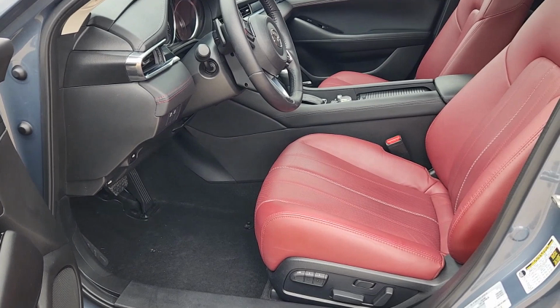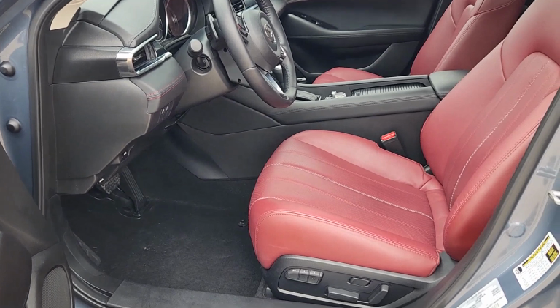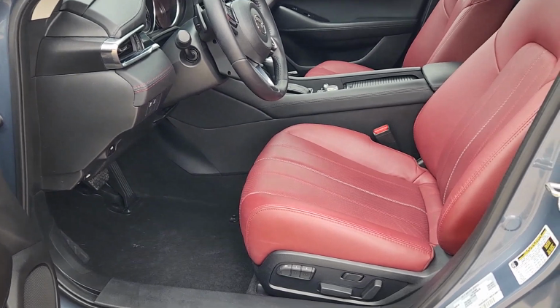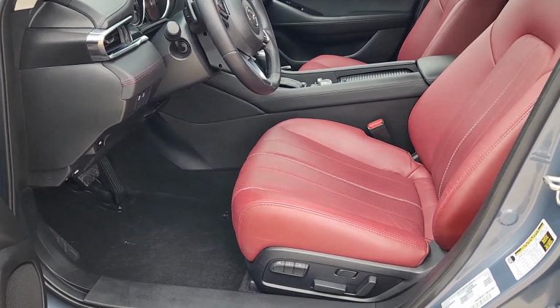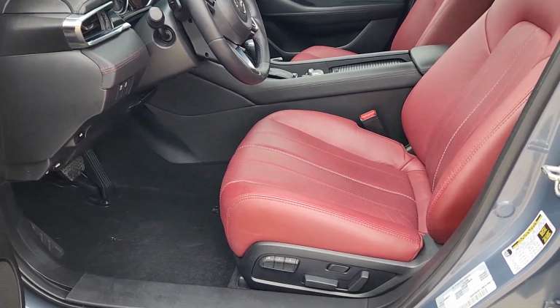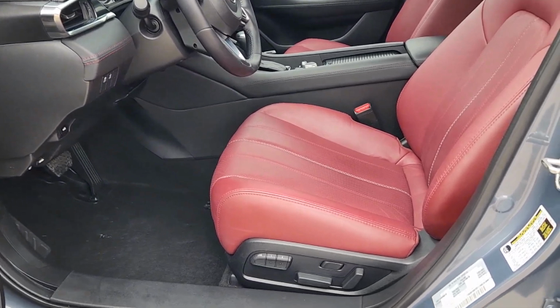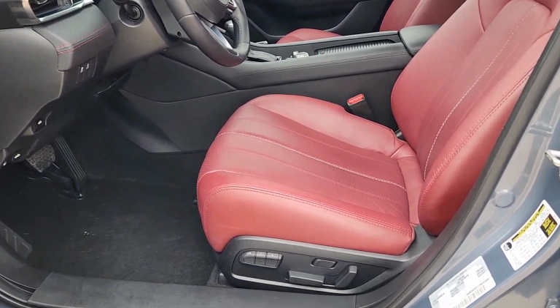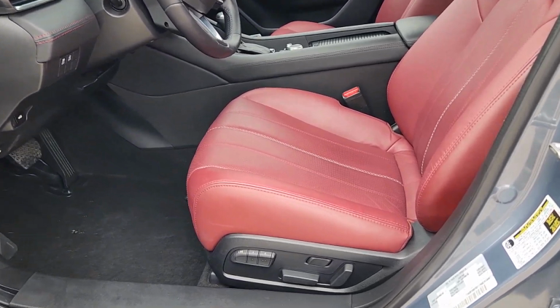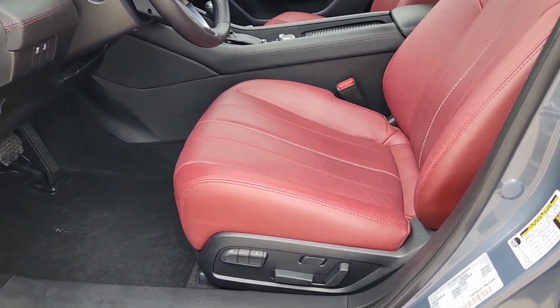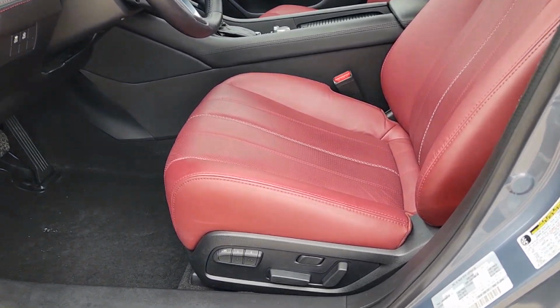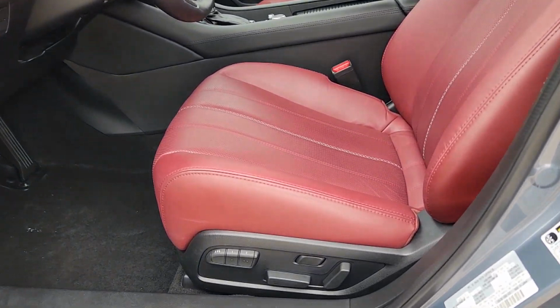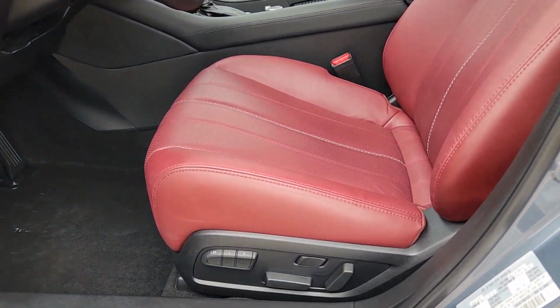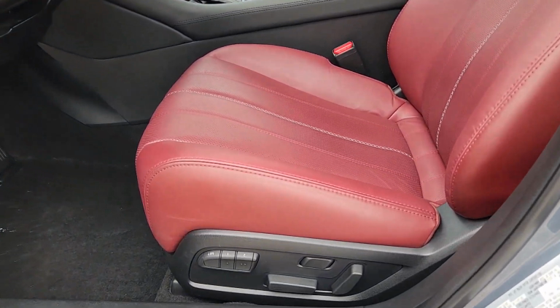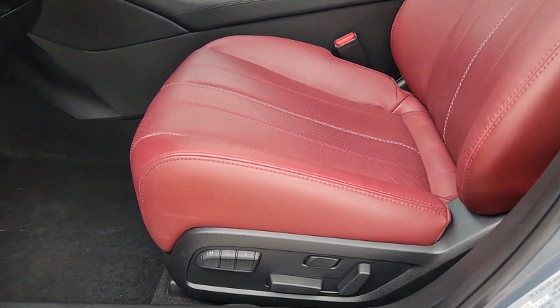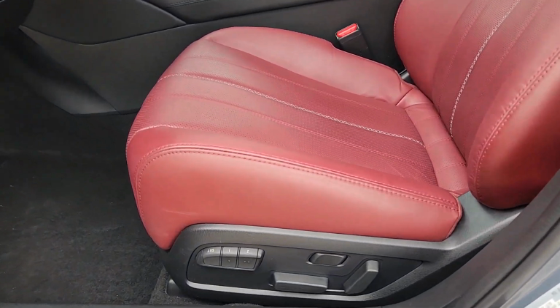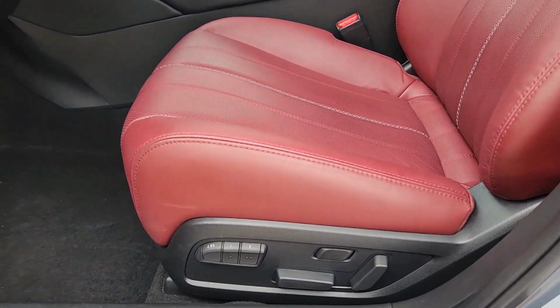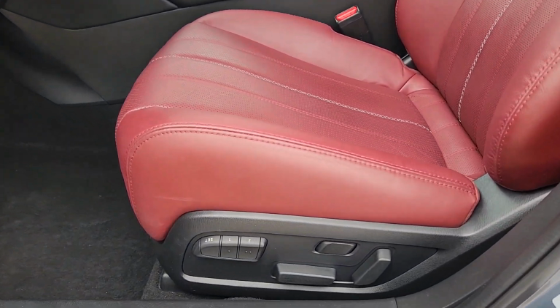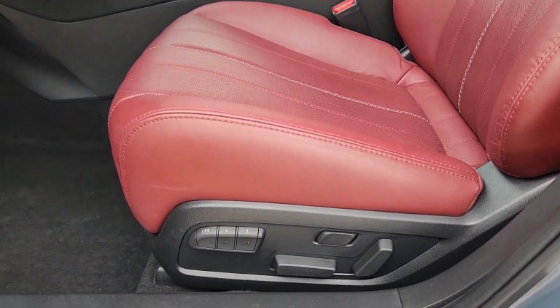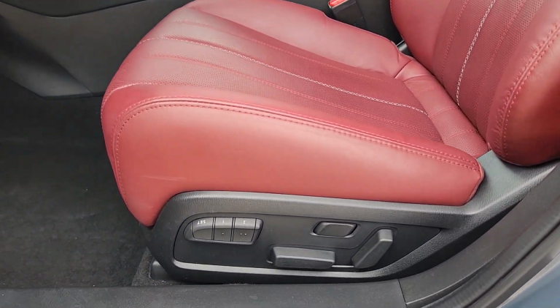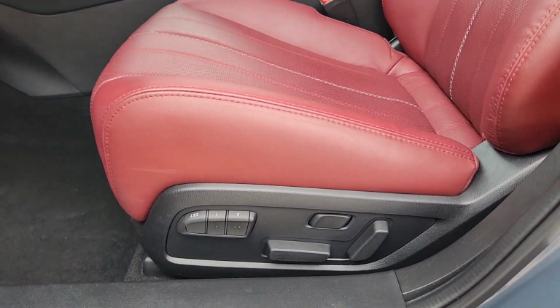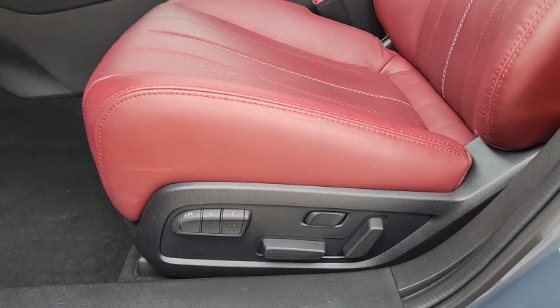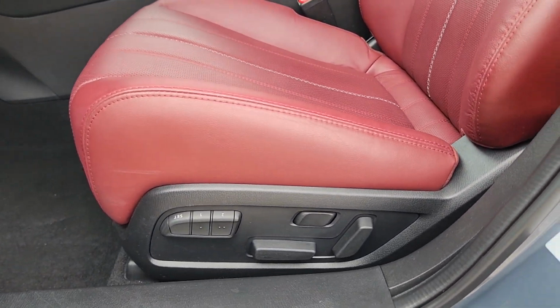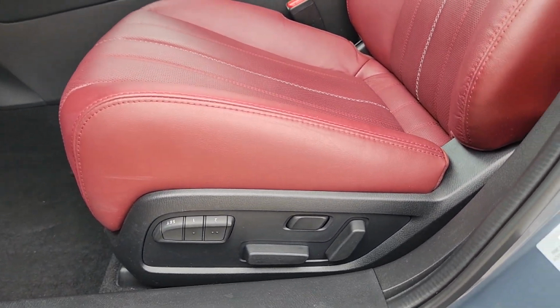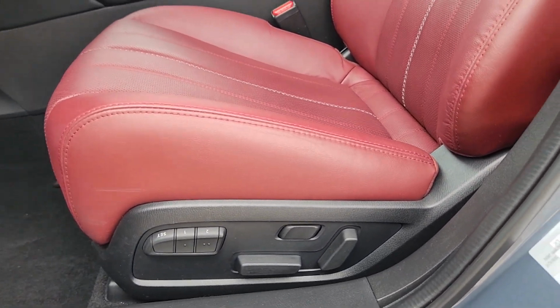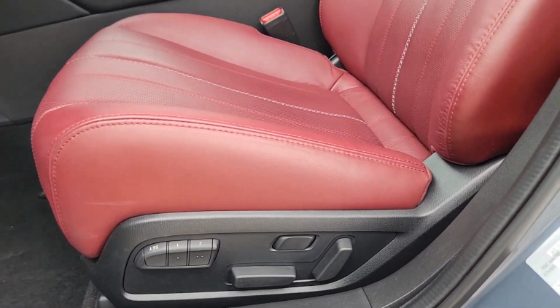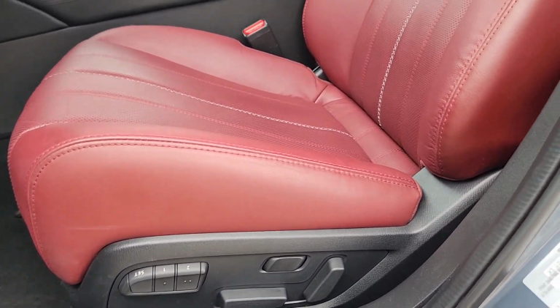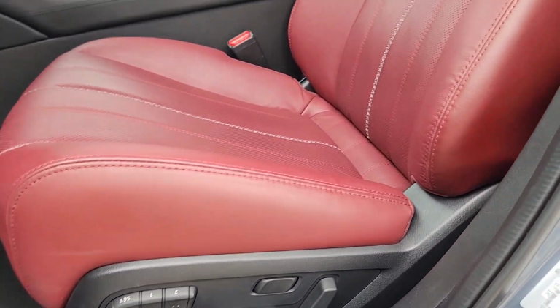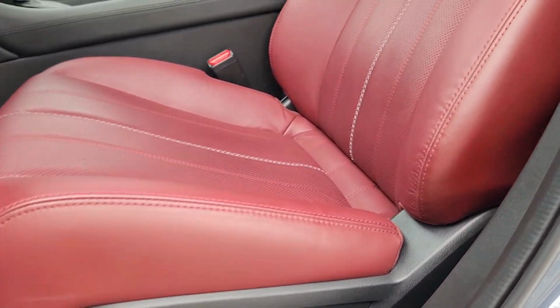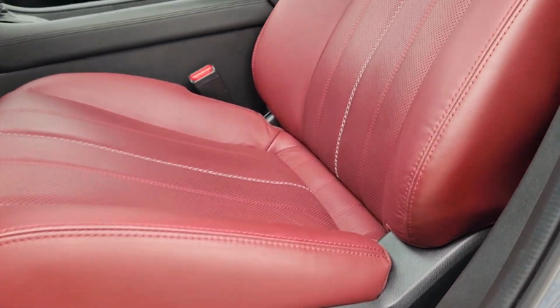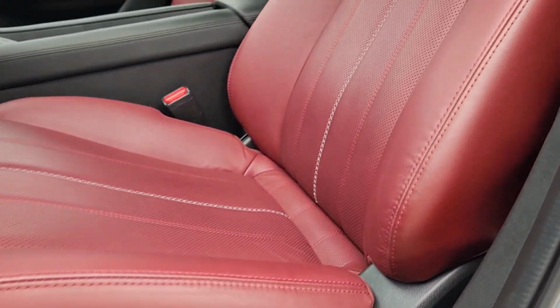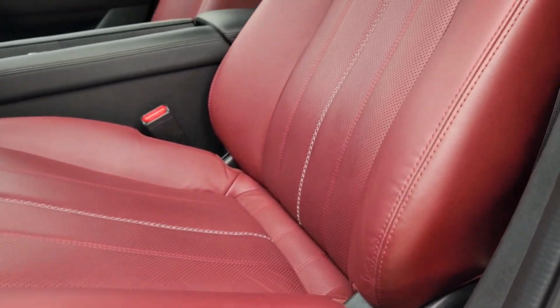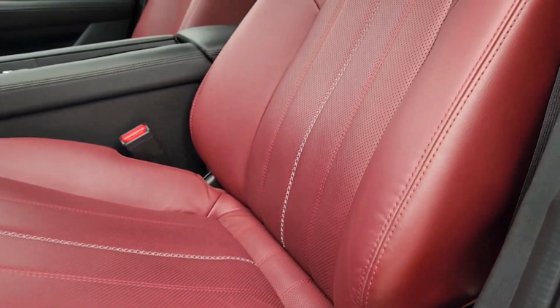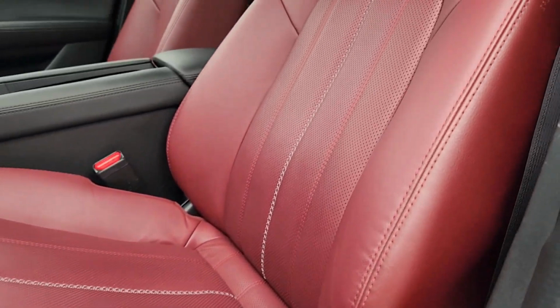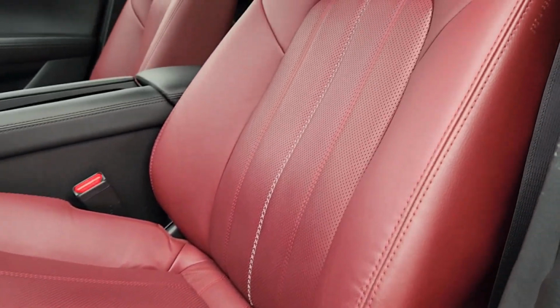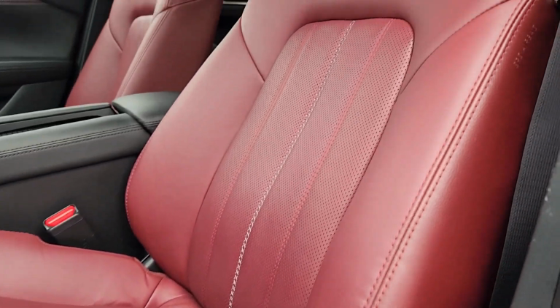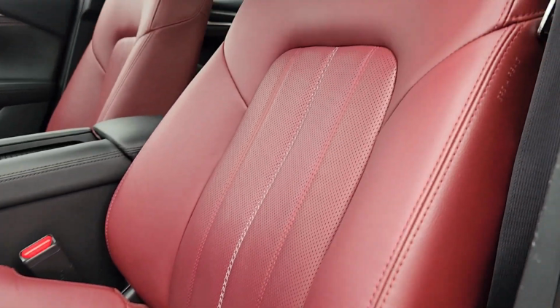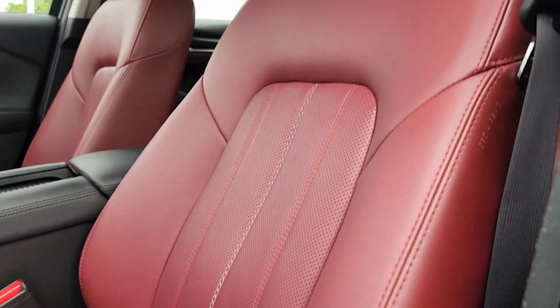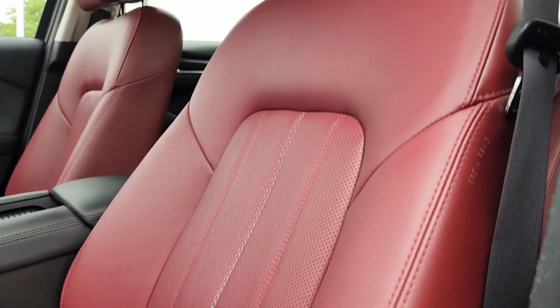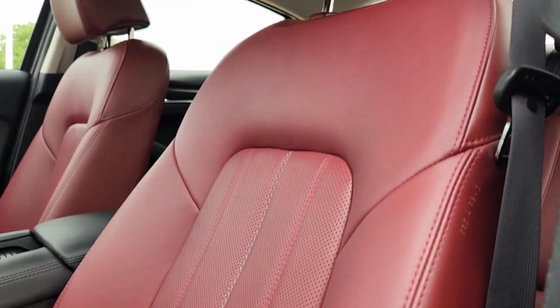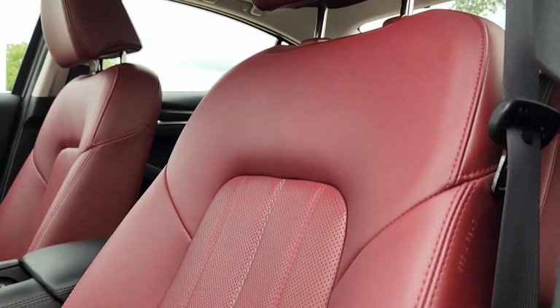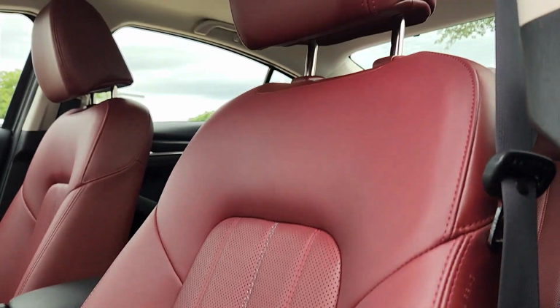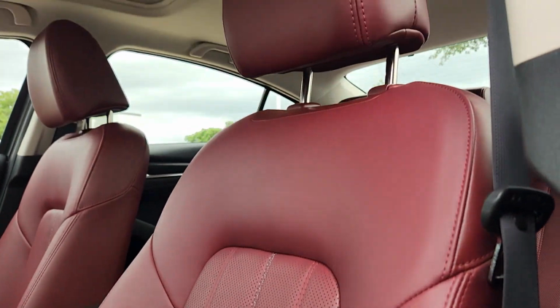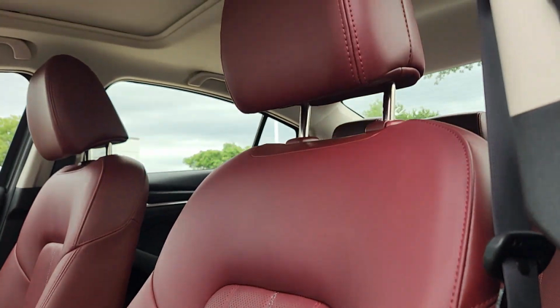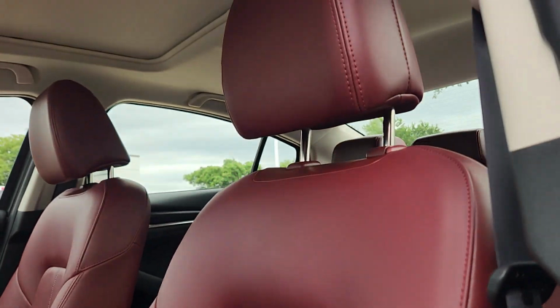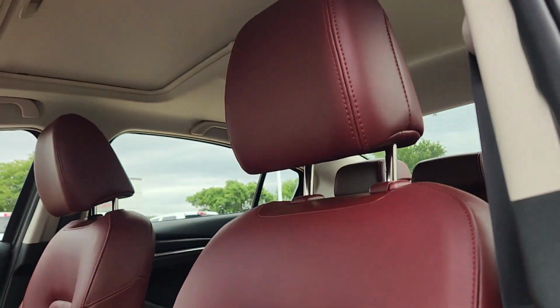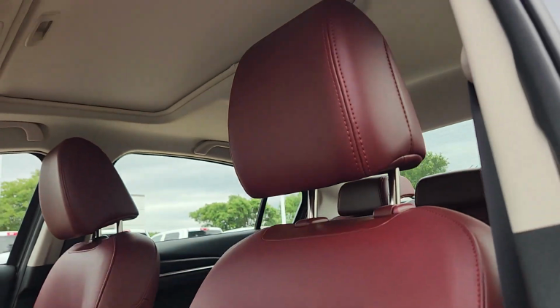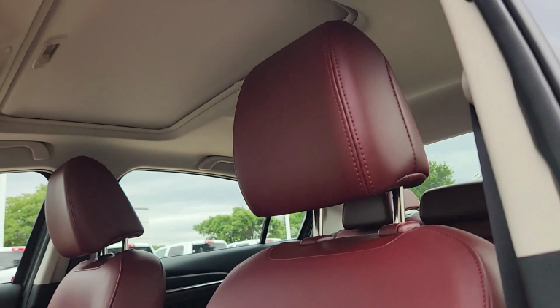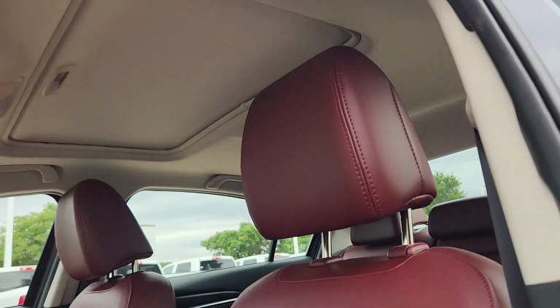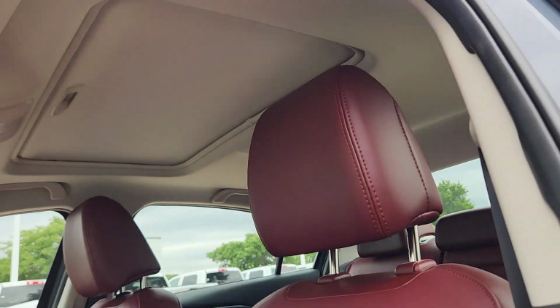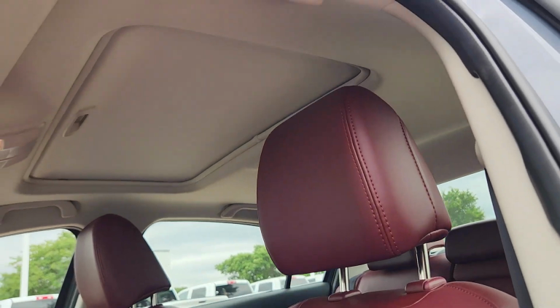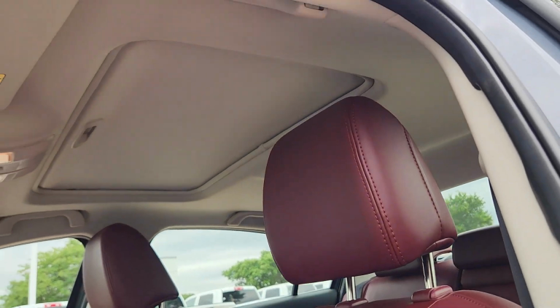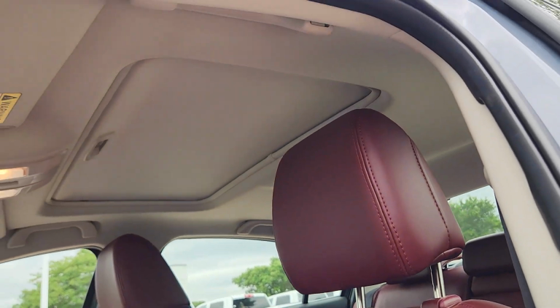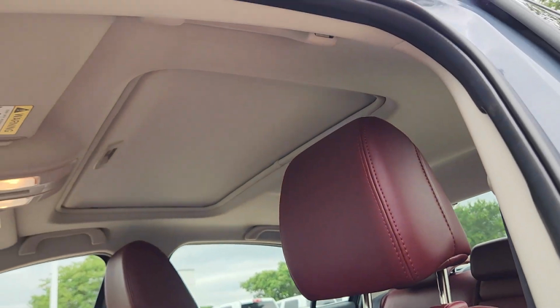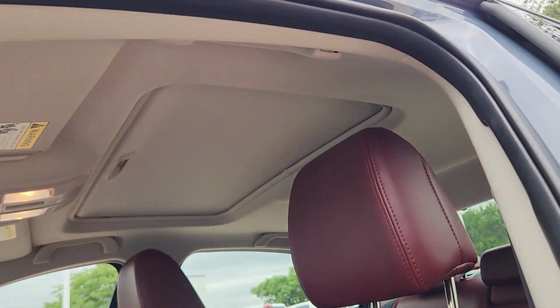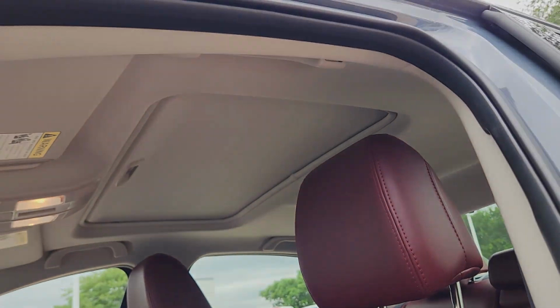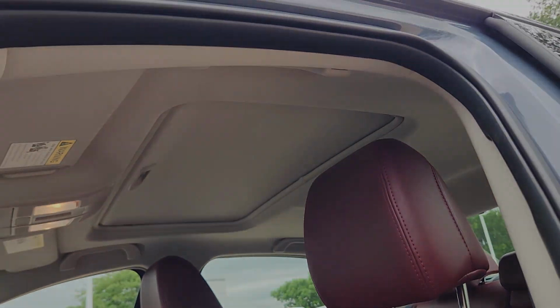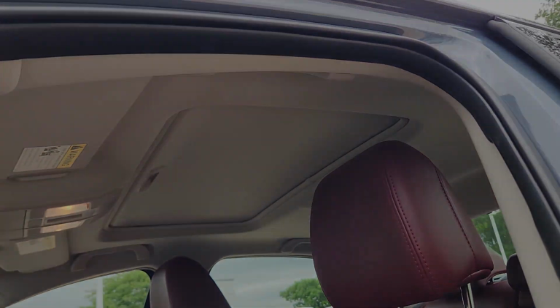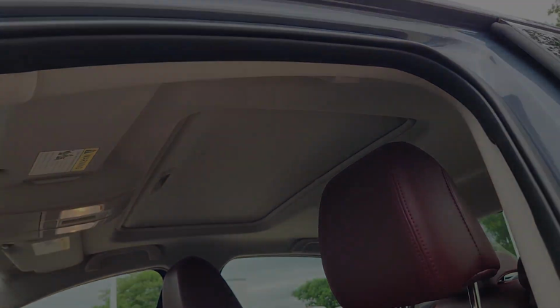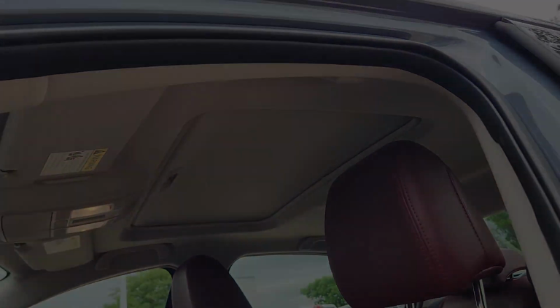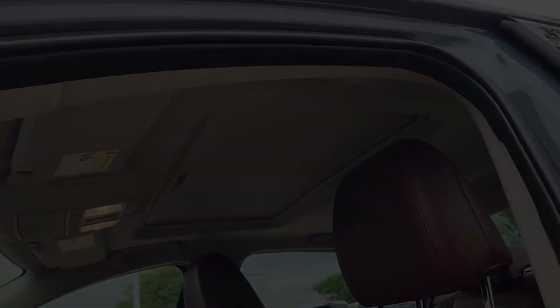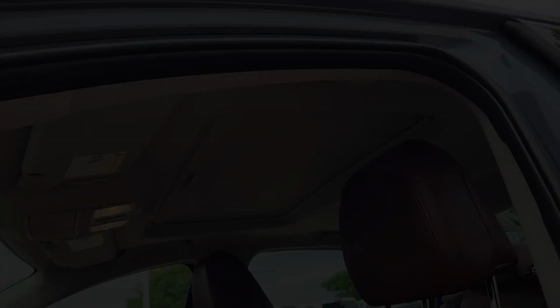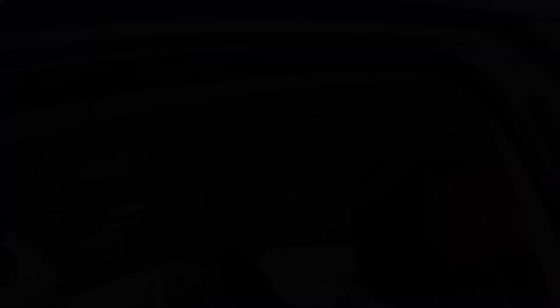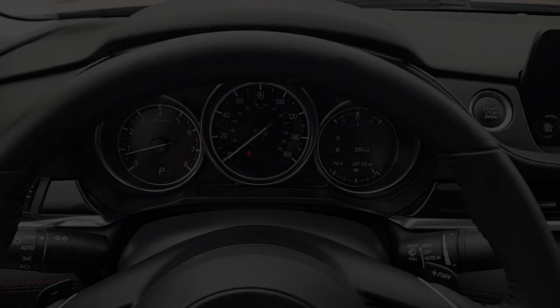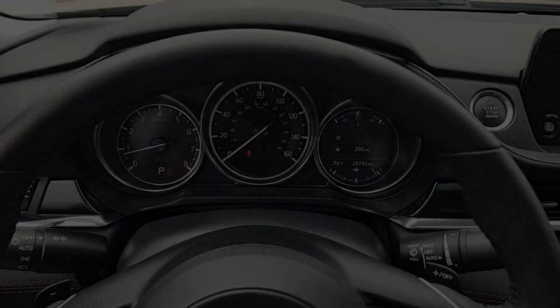Satellite radio, cooled front seat, power passenger seat, heated rear seat, heated mirrors, backup camera.